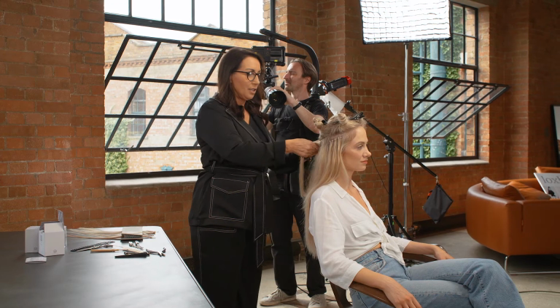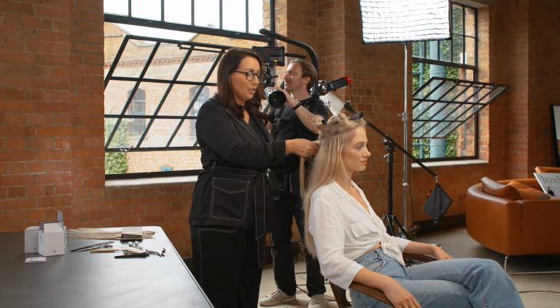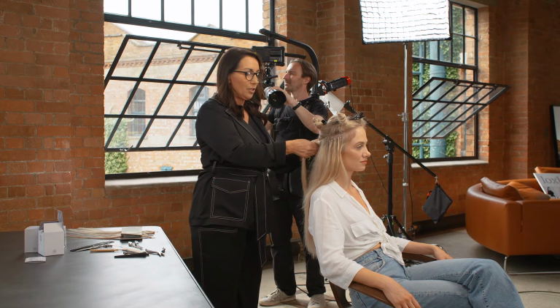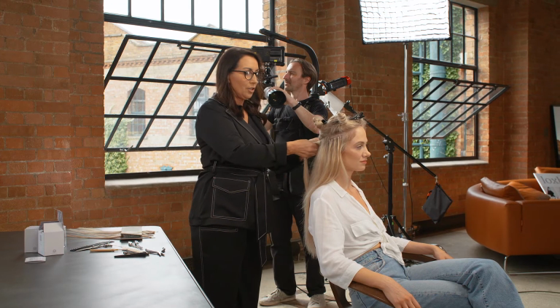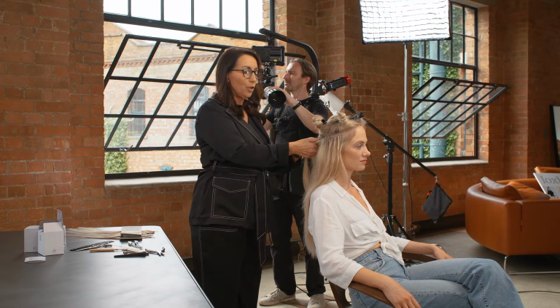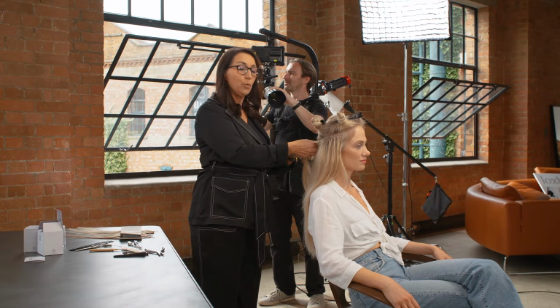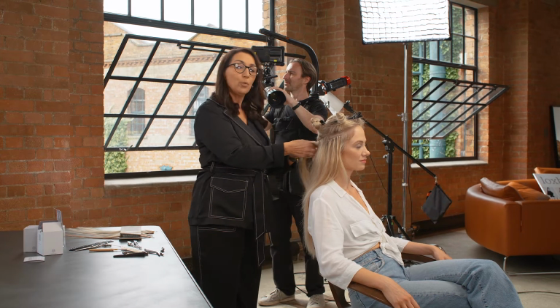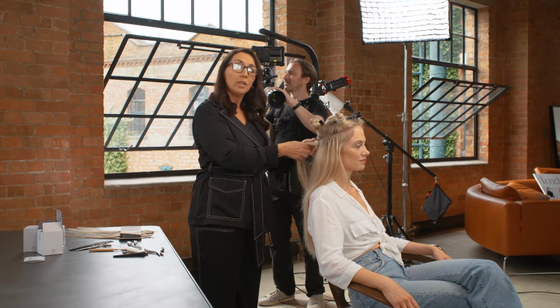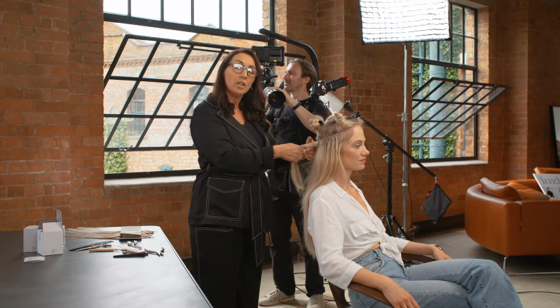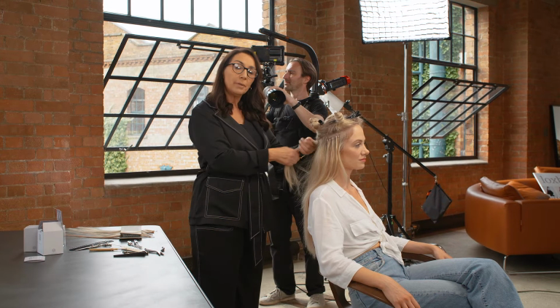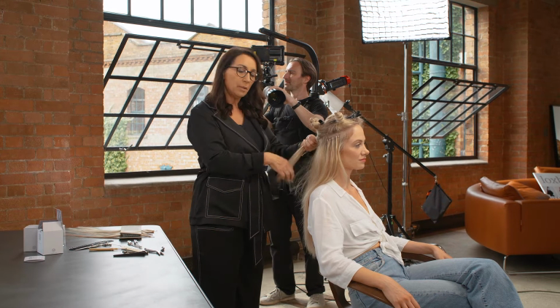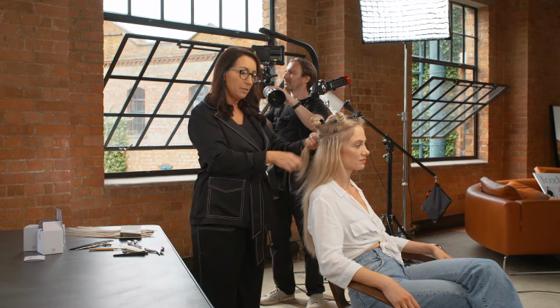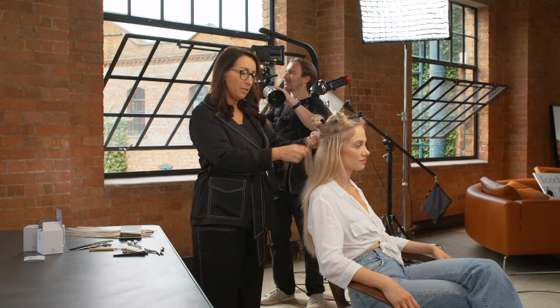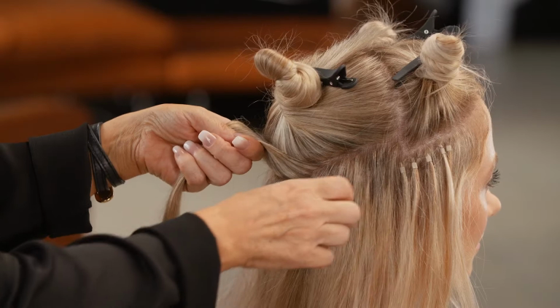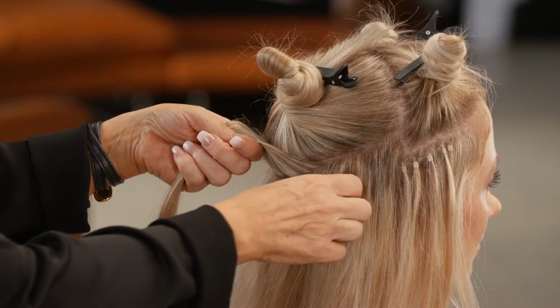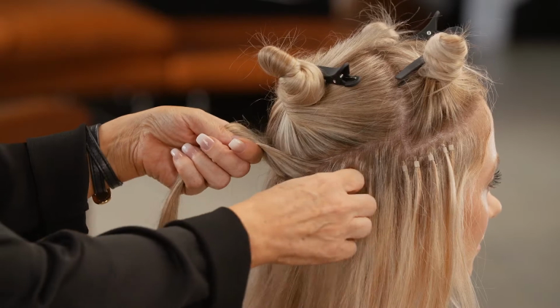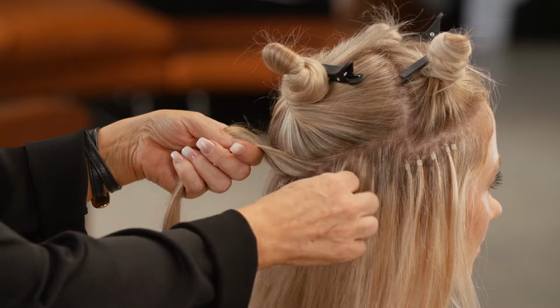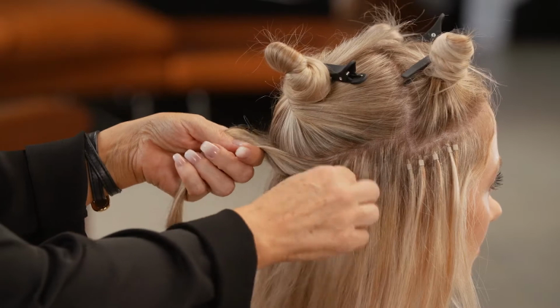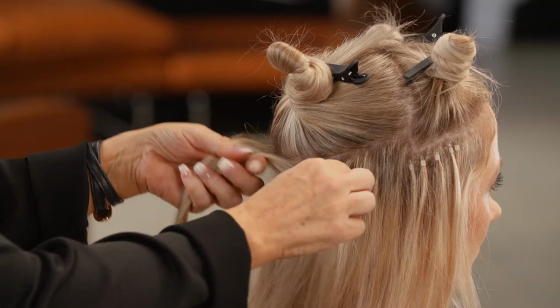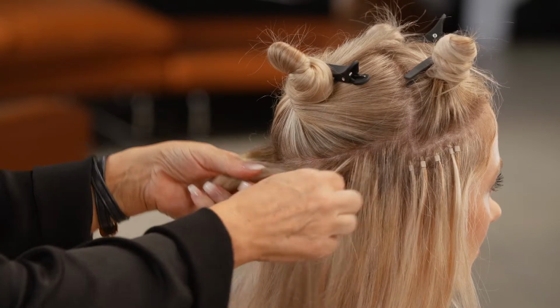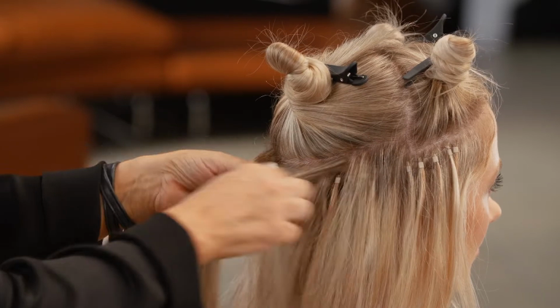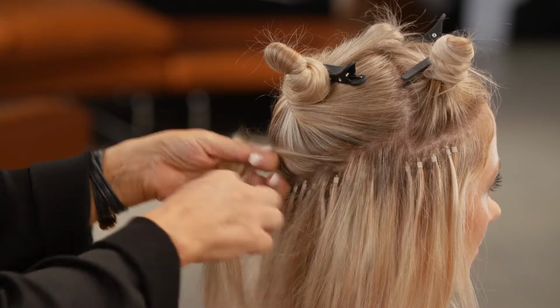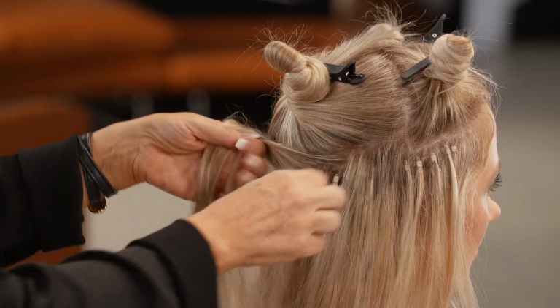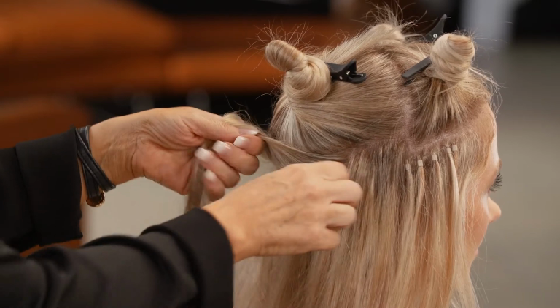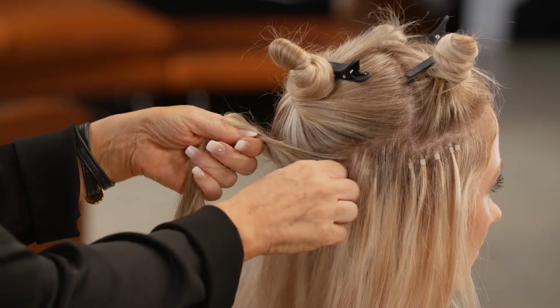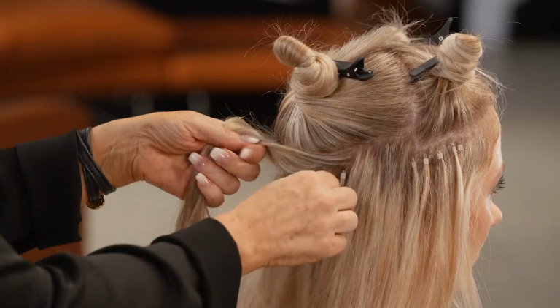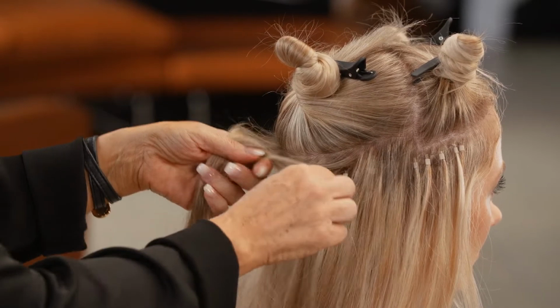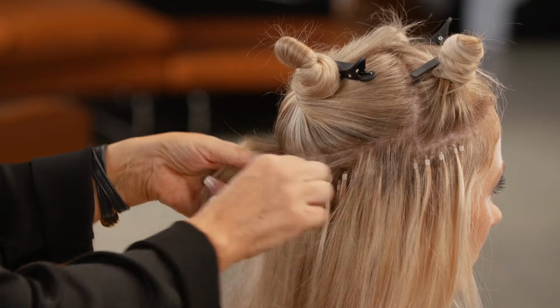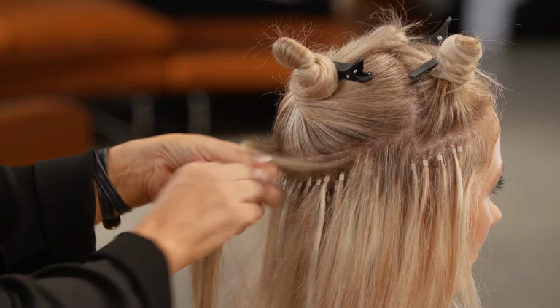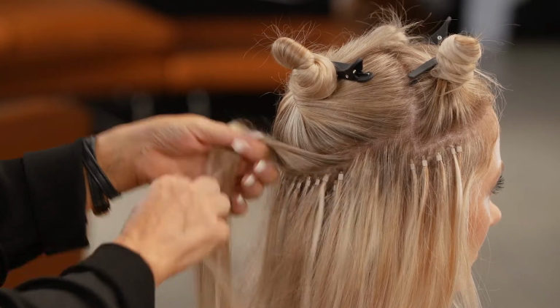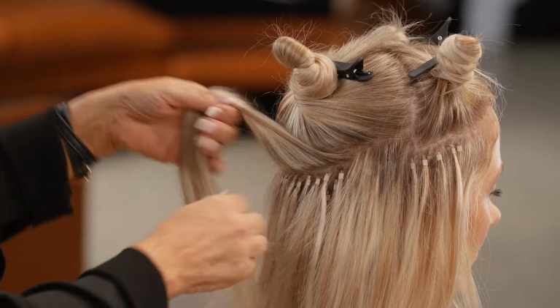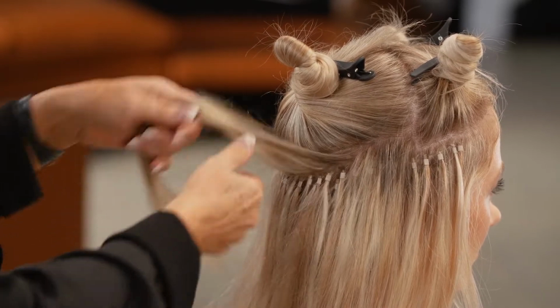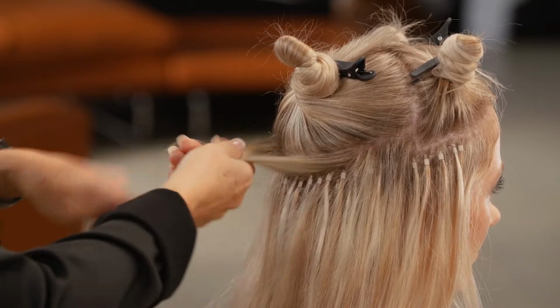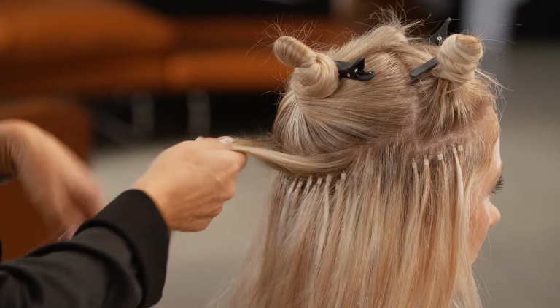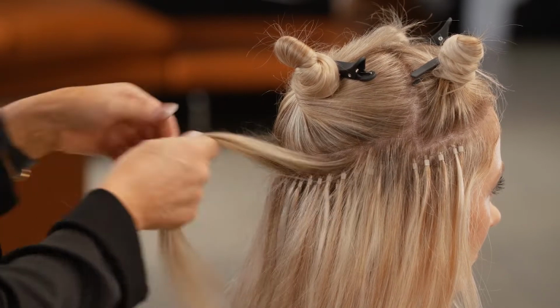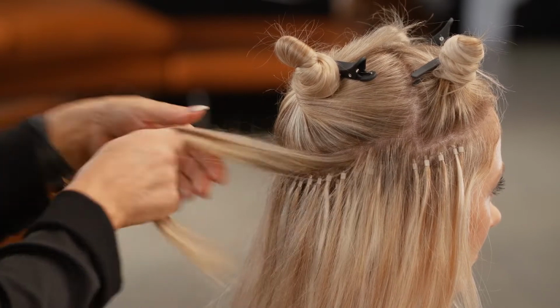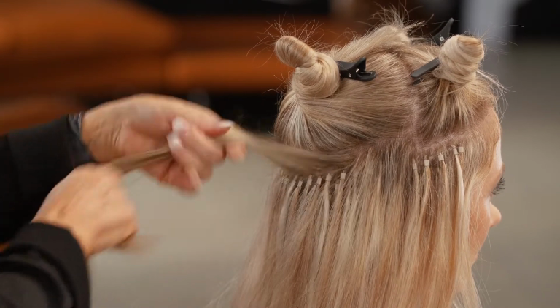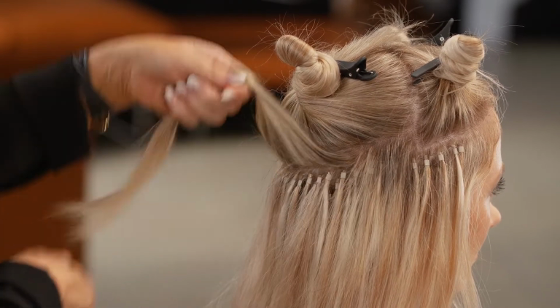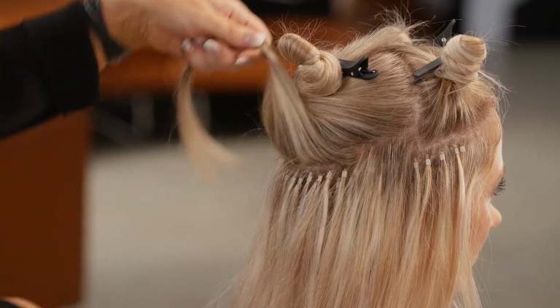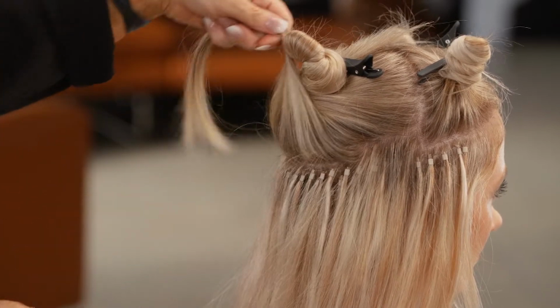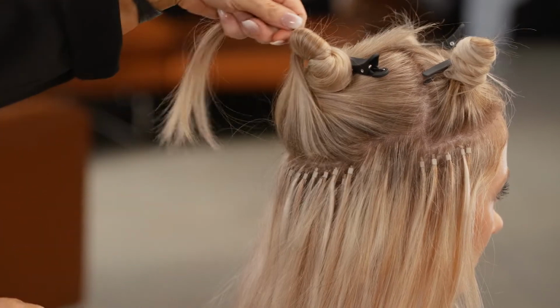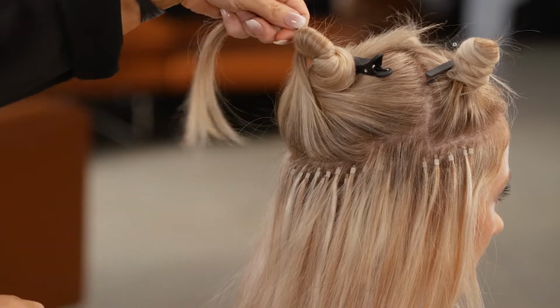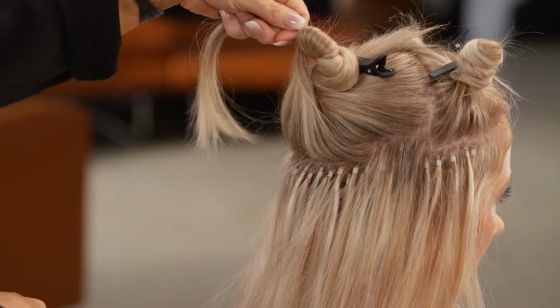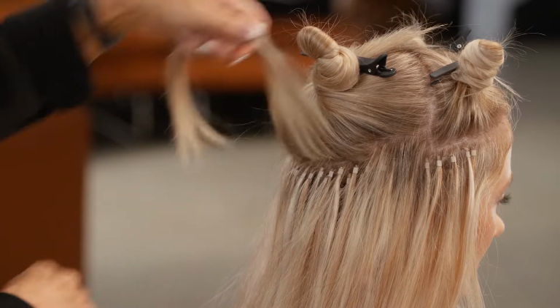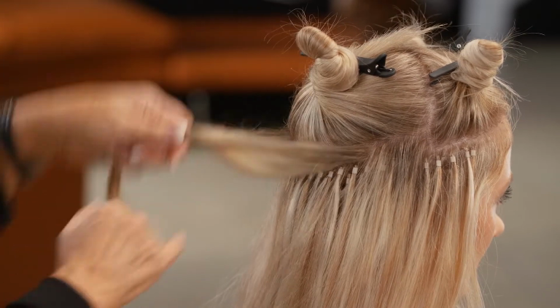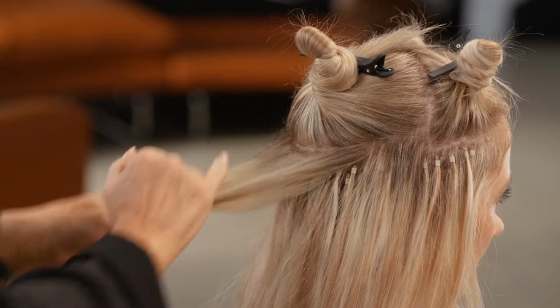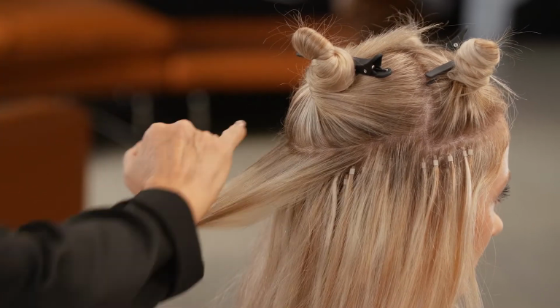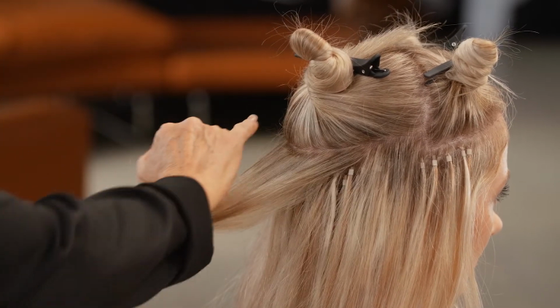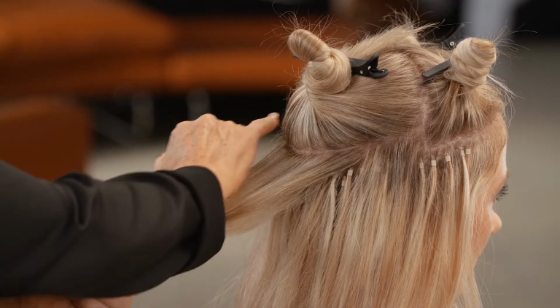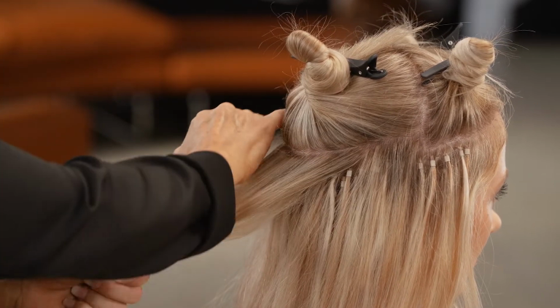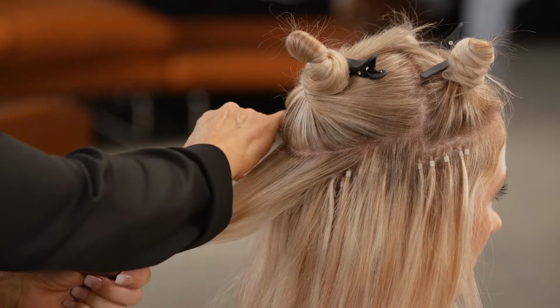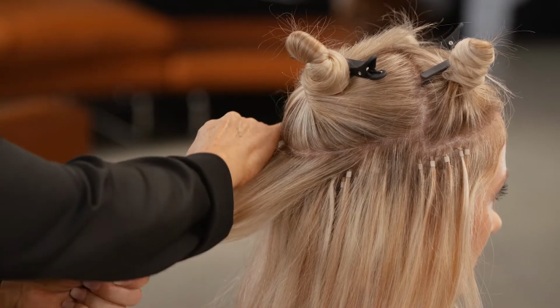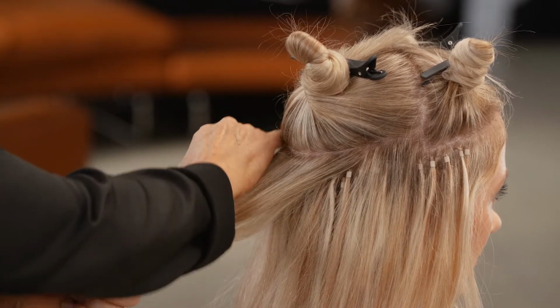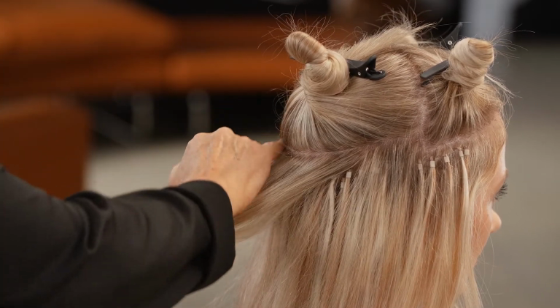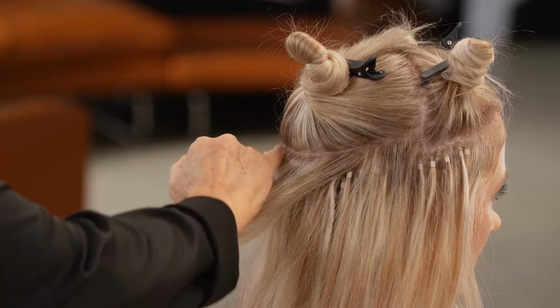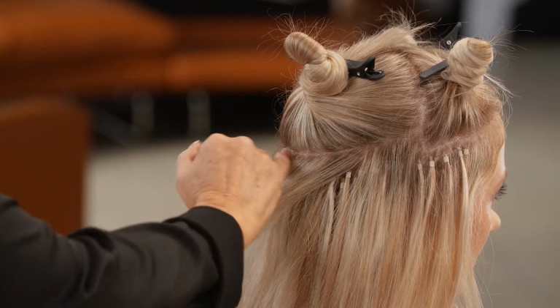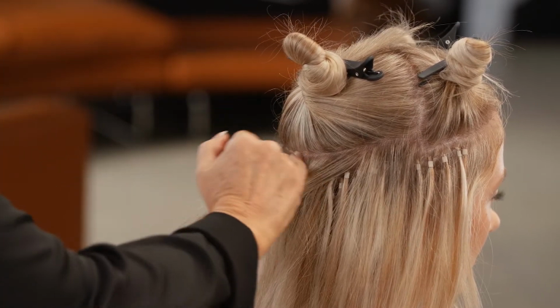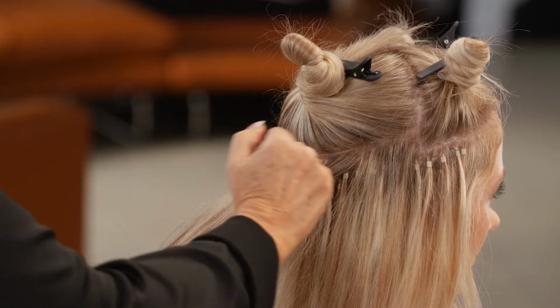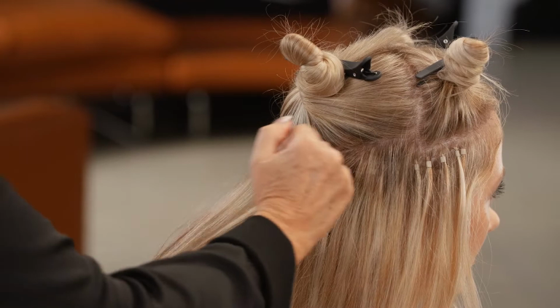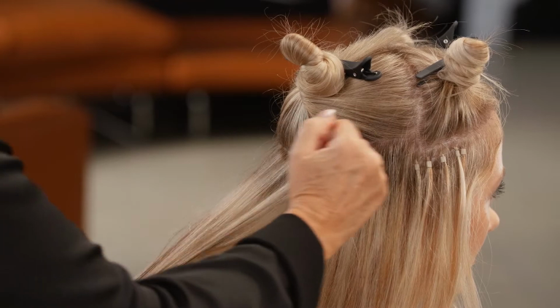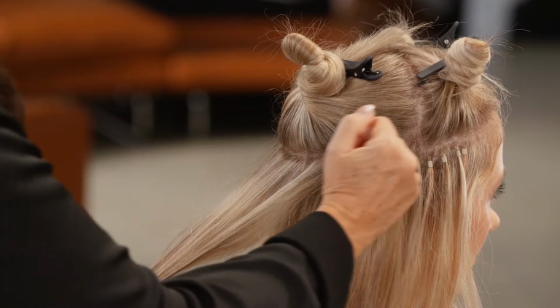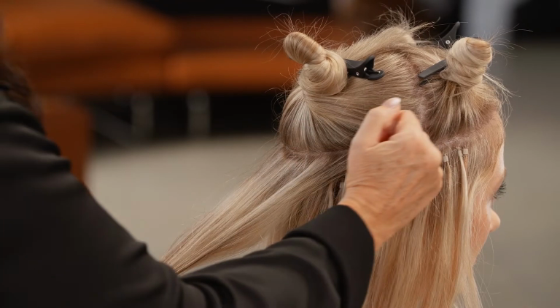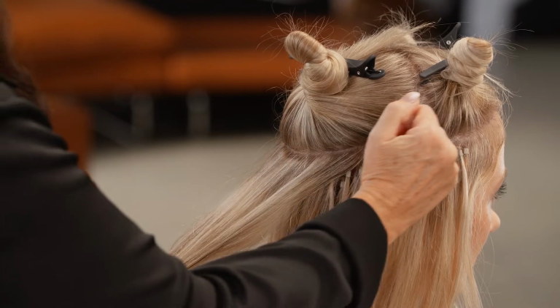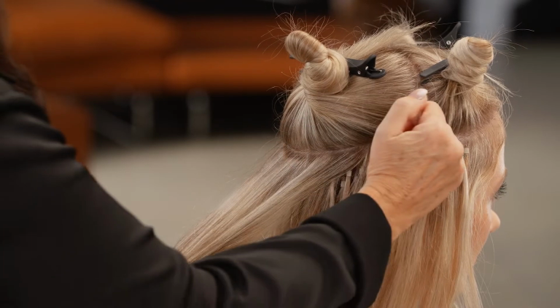We're coming up to the last row and we're just connecting the top part that's going to continue to the front.